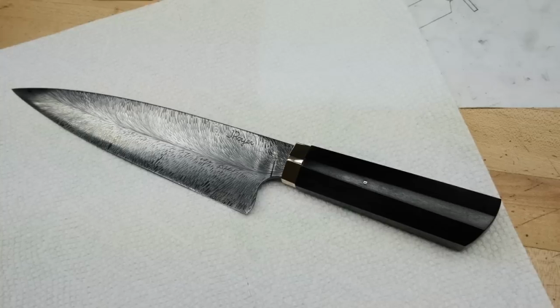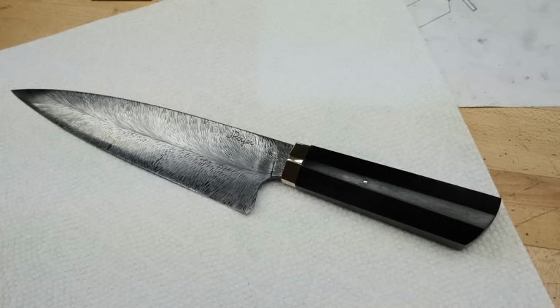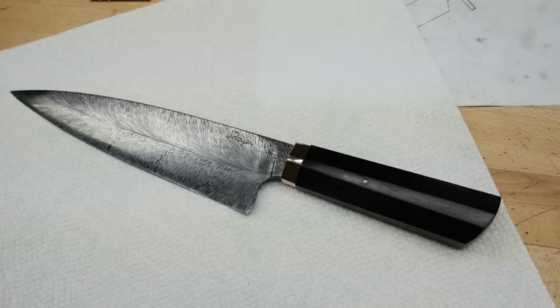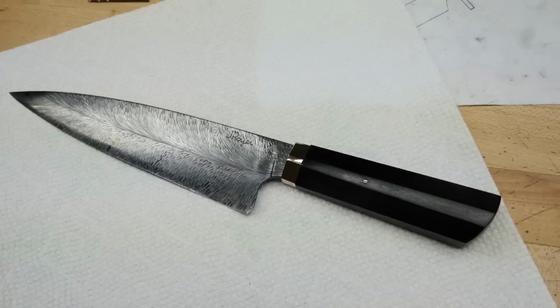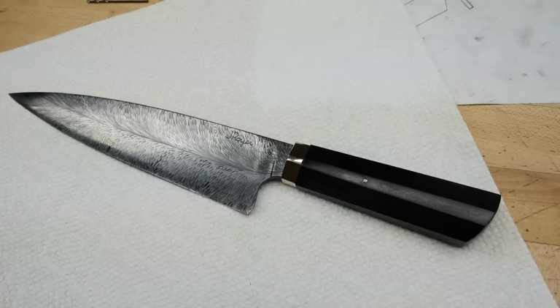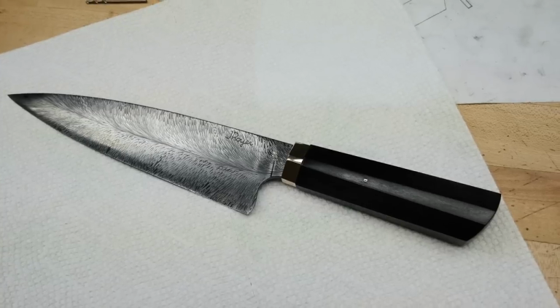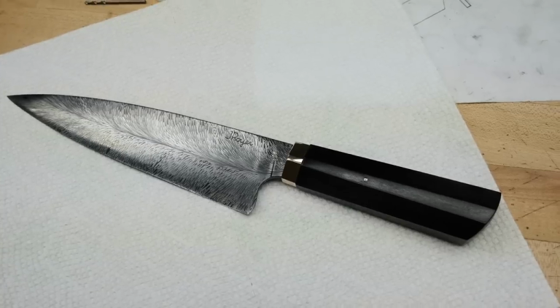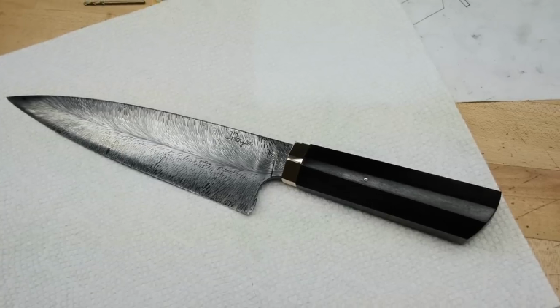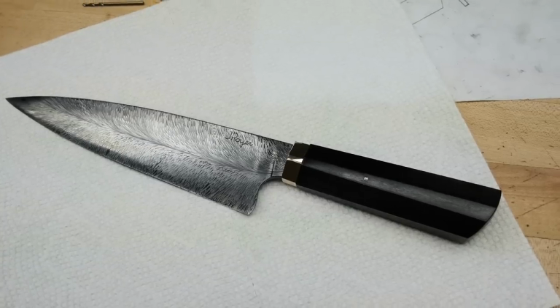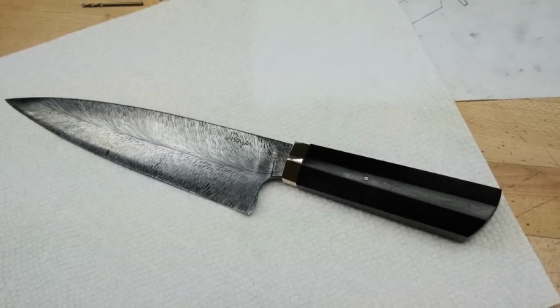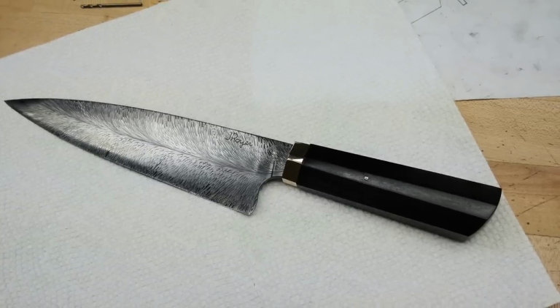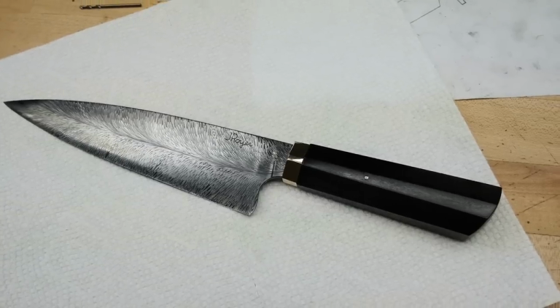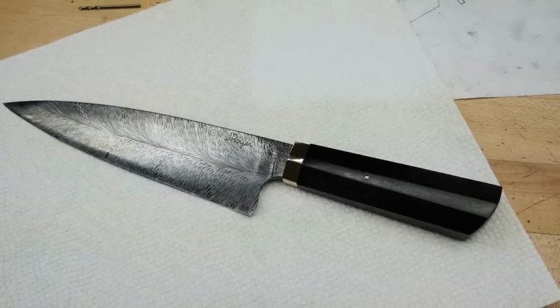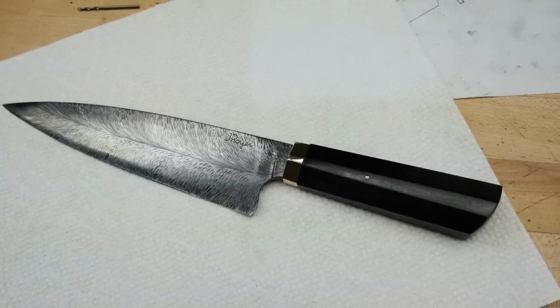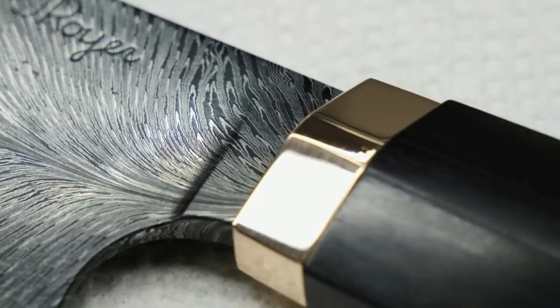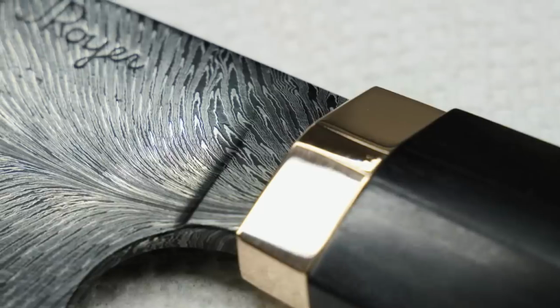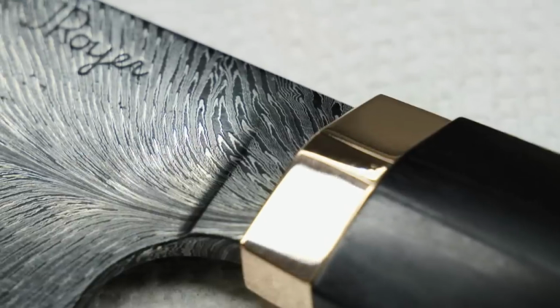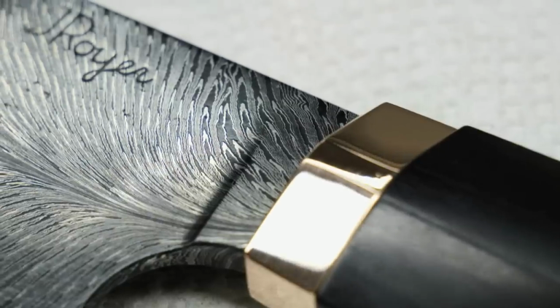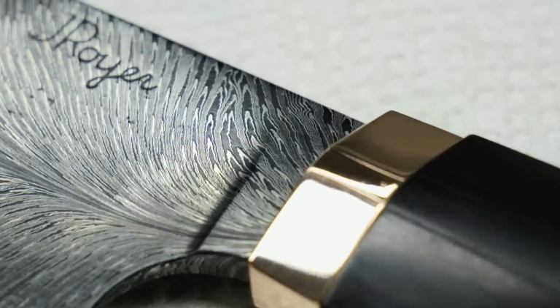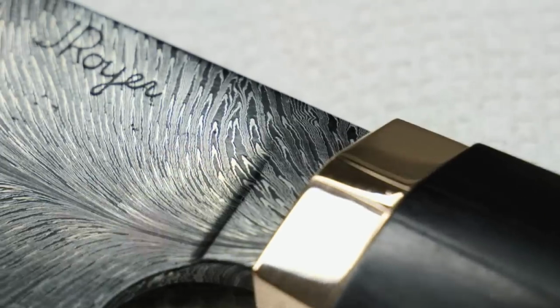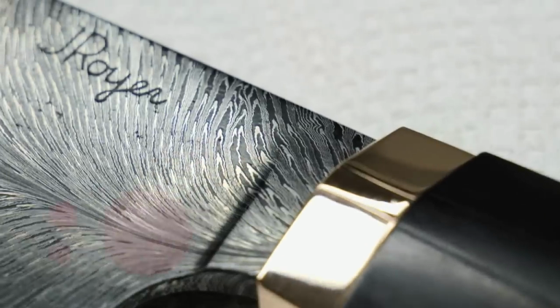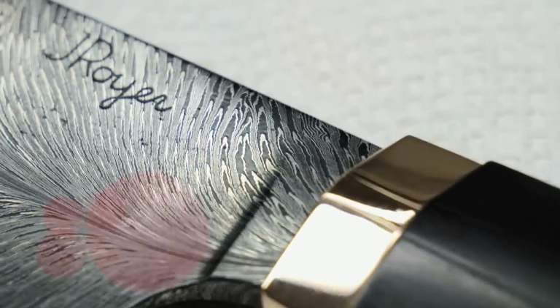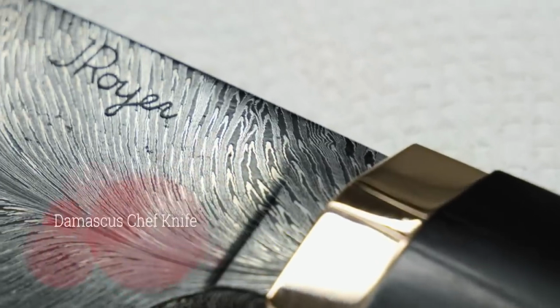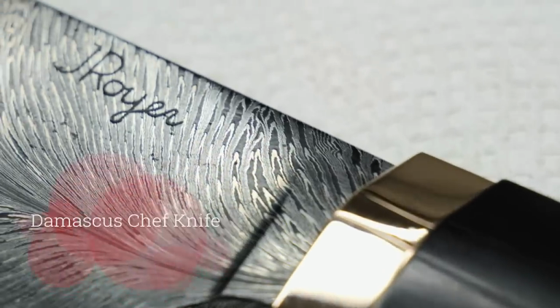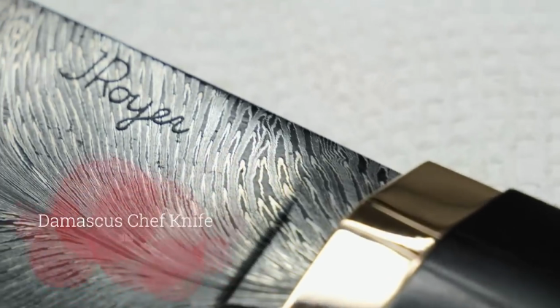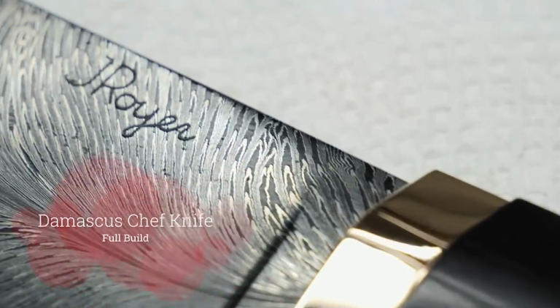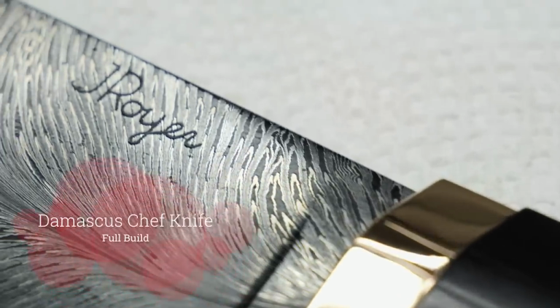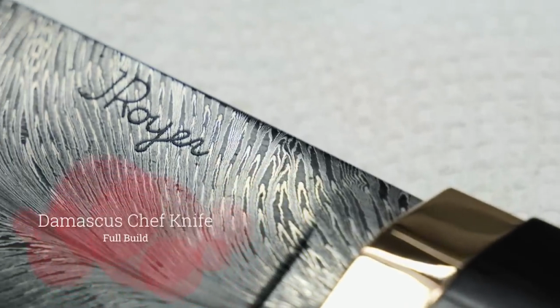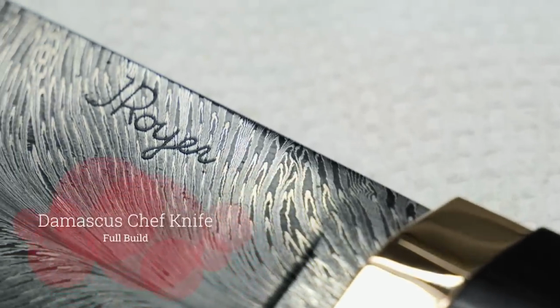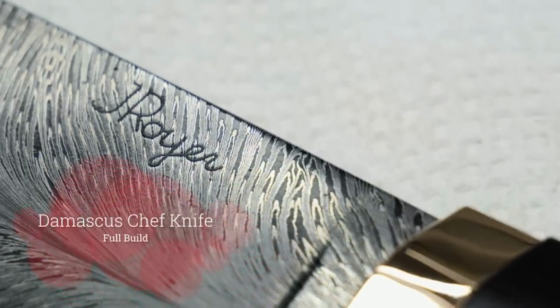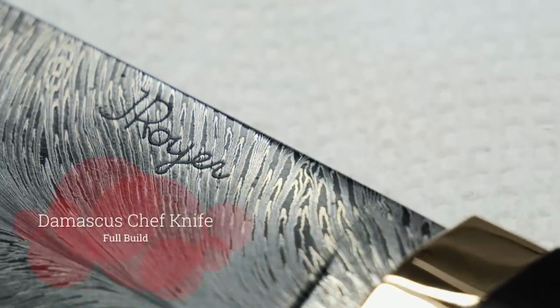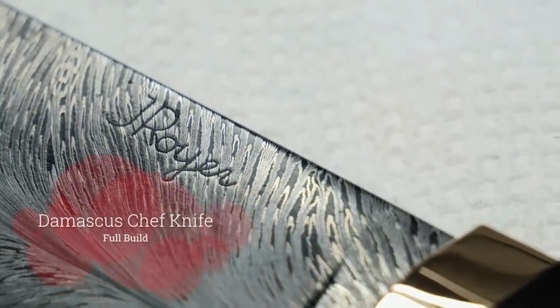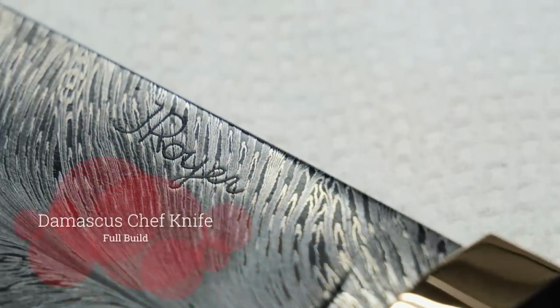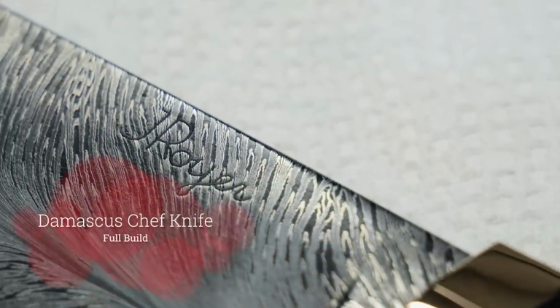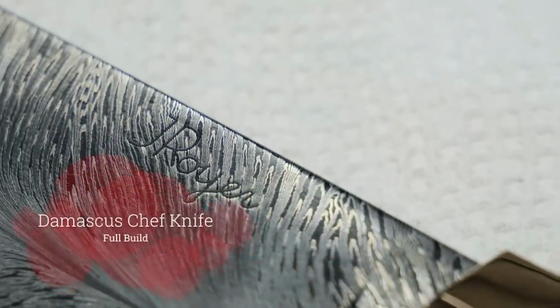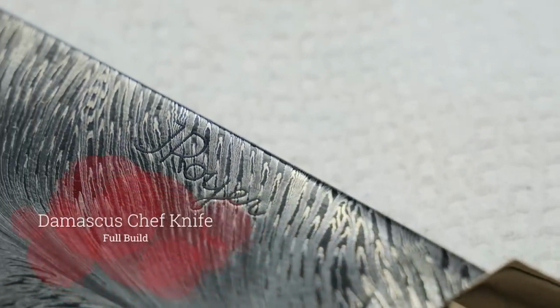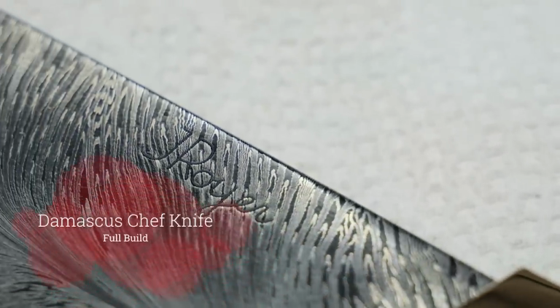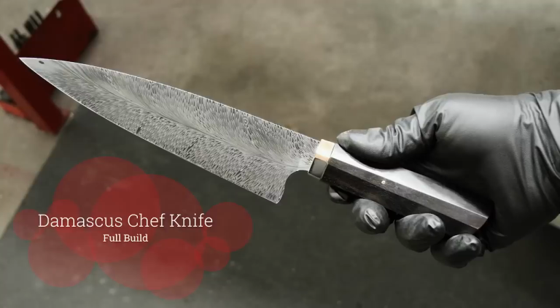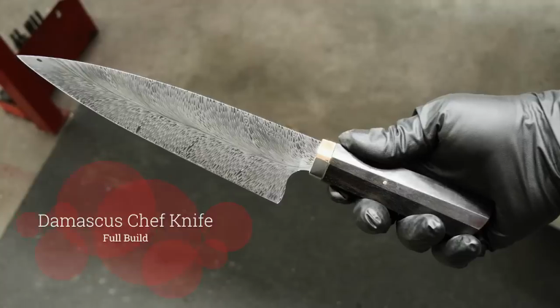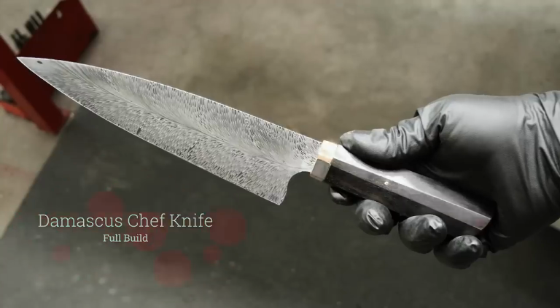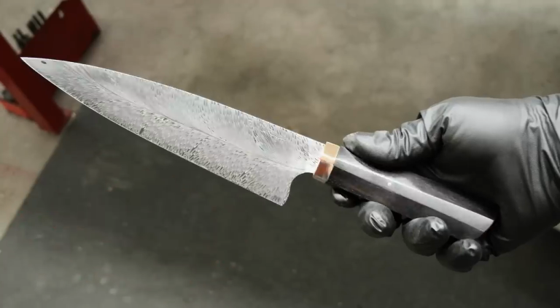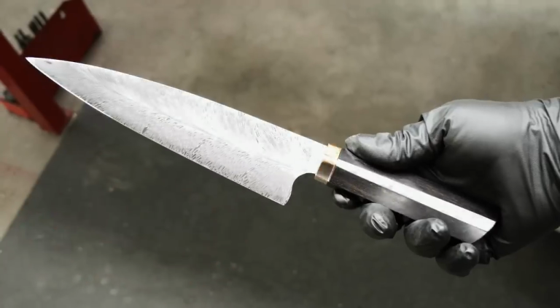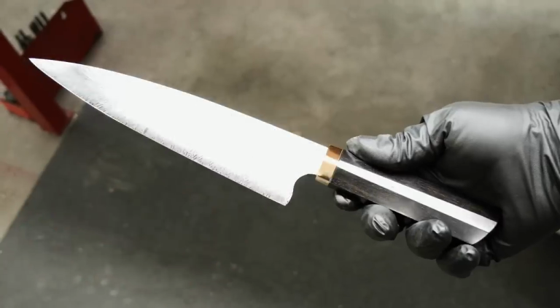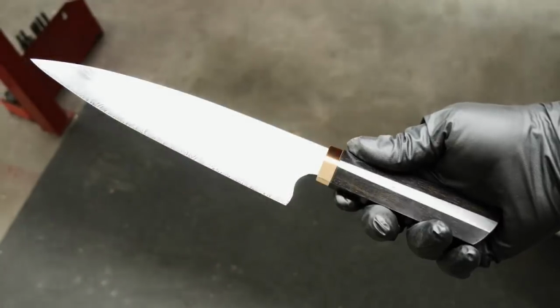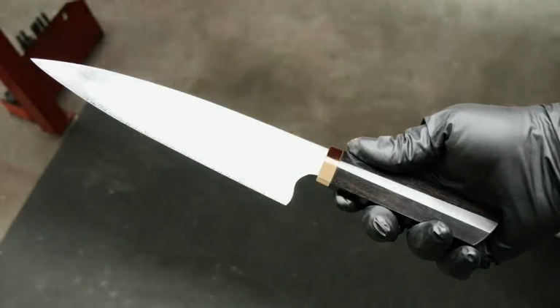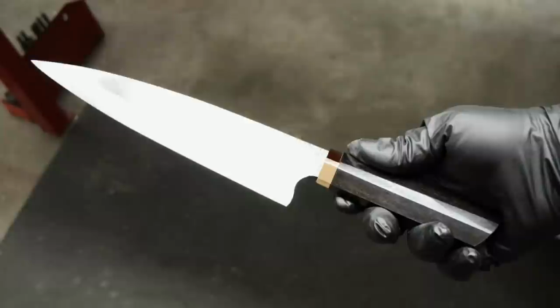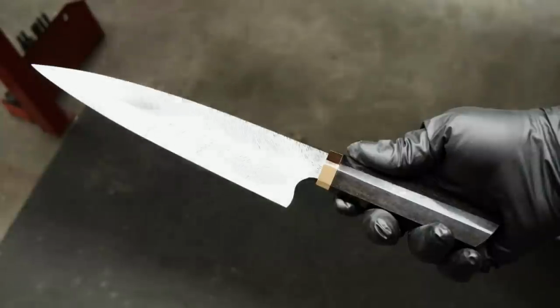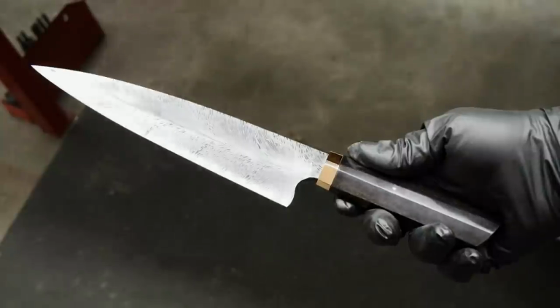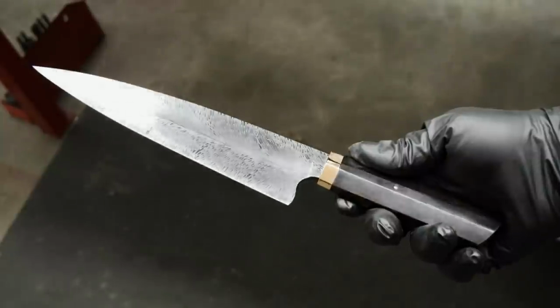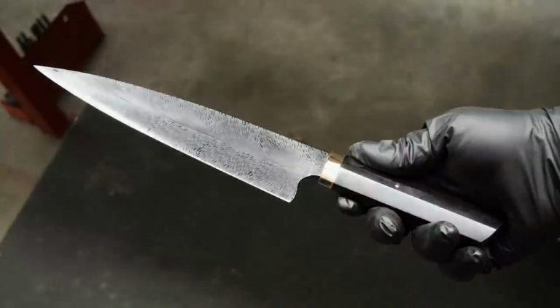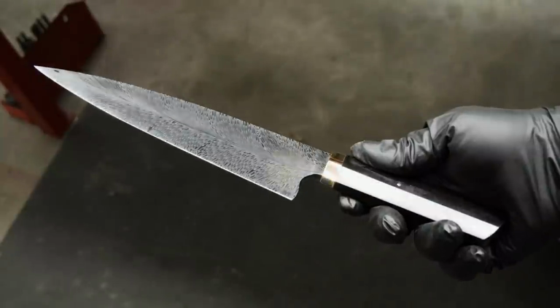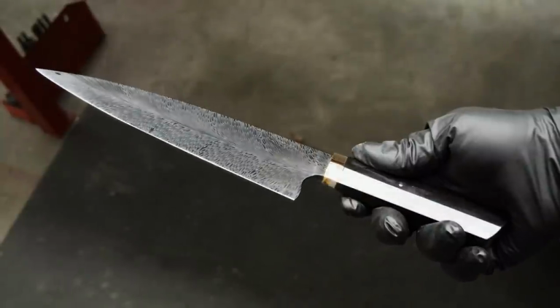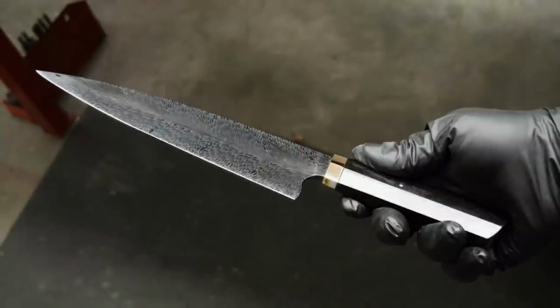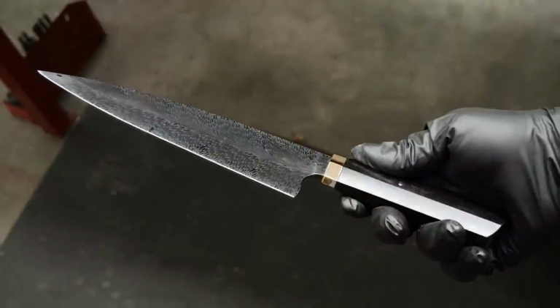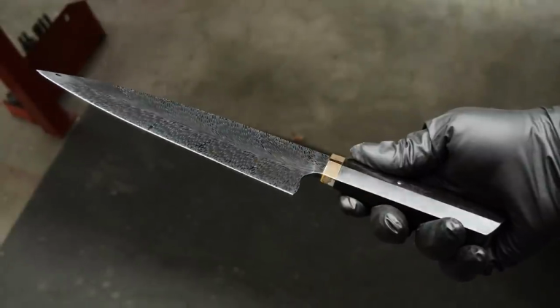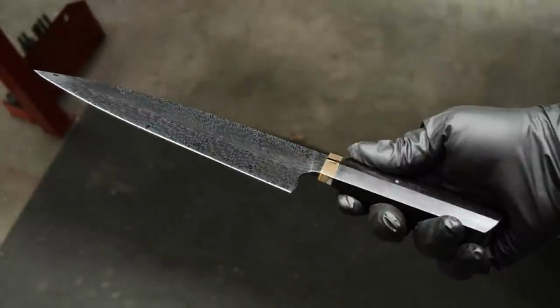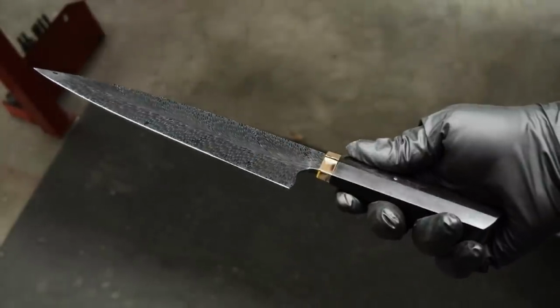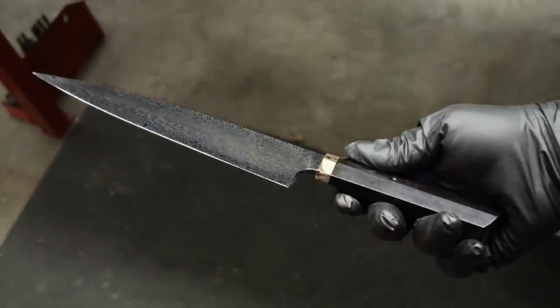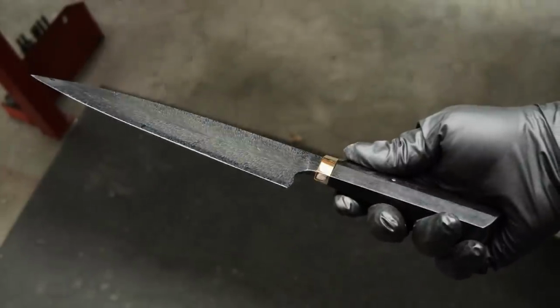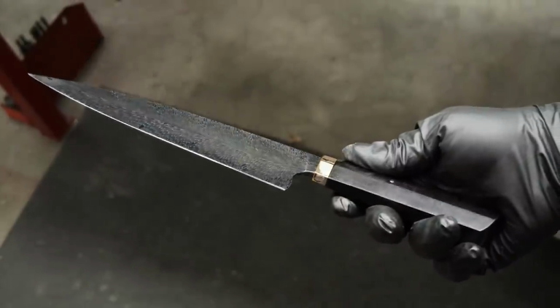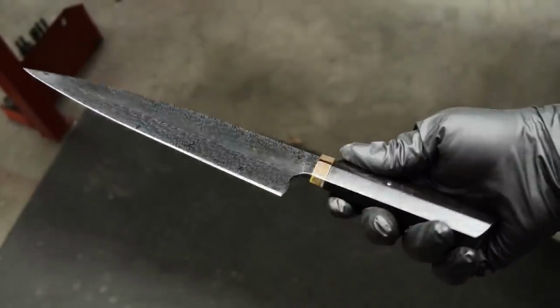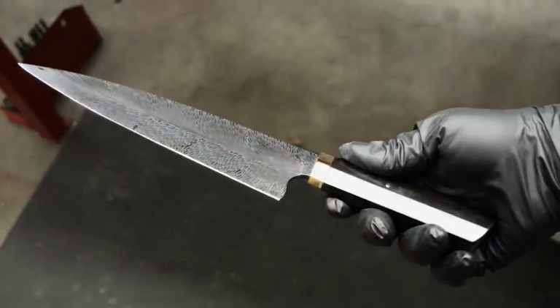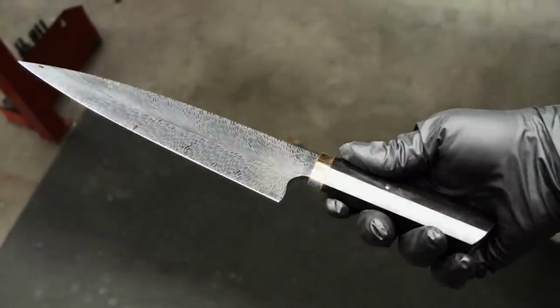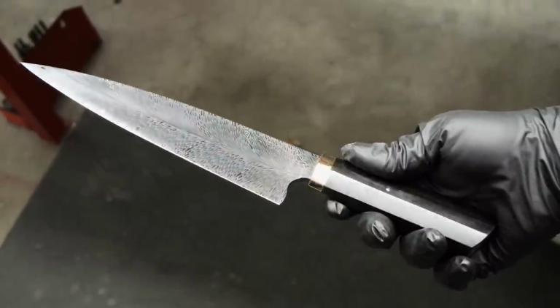In this video I'm making a custom Damascus chef knife. Watch to the end so you see the whole process of me making a feather pattern chef knife.